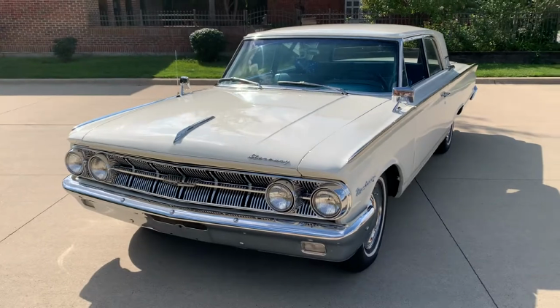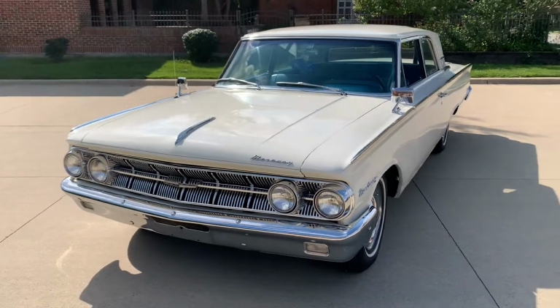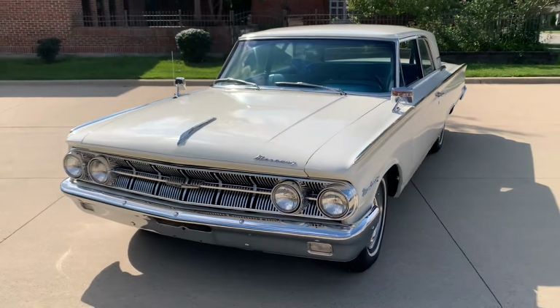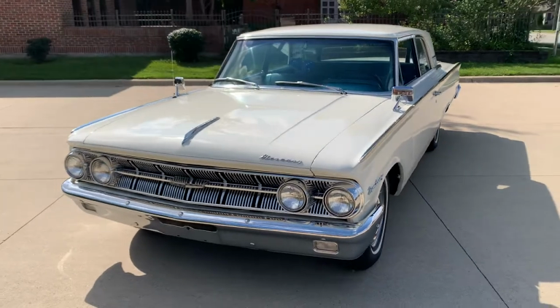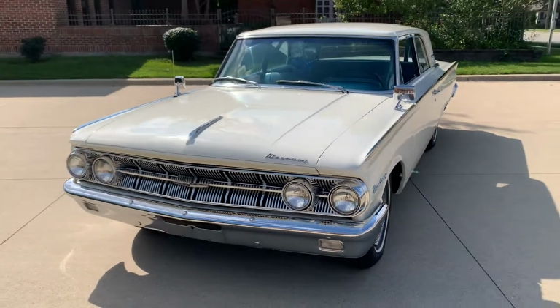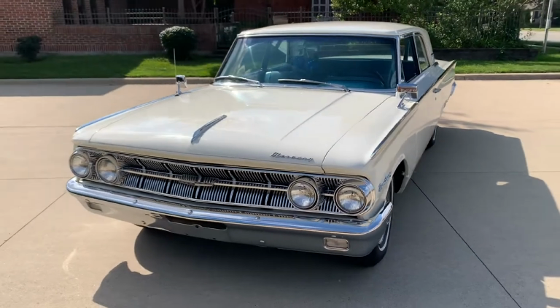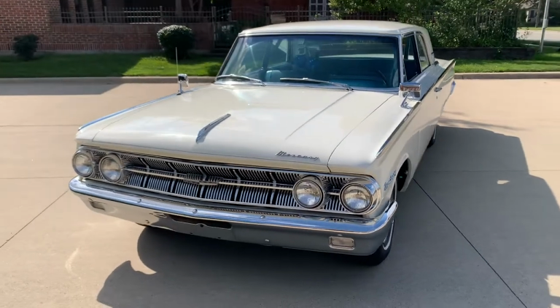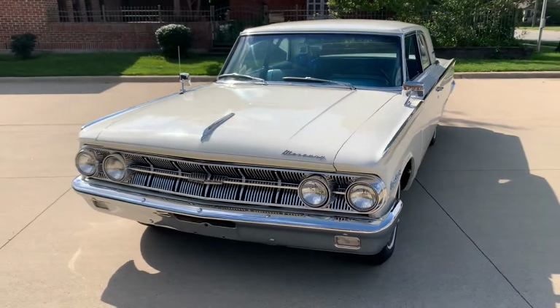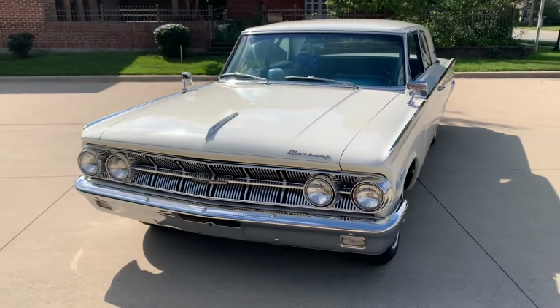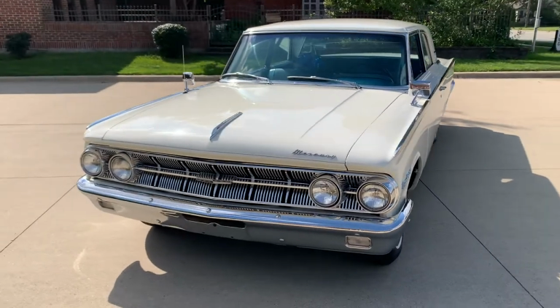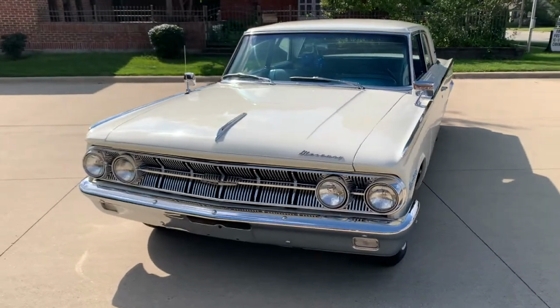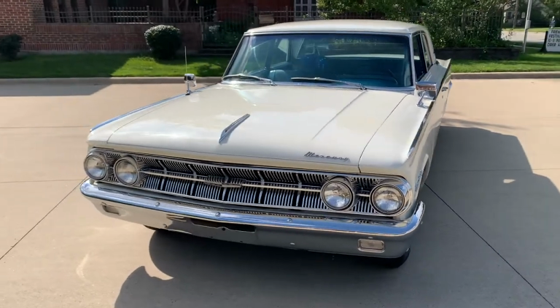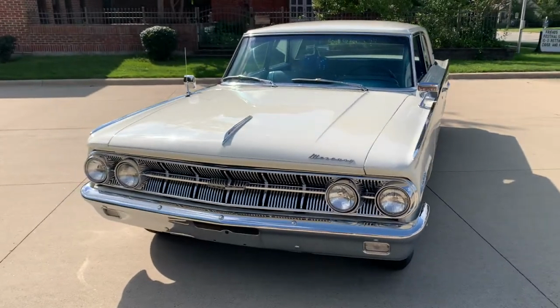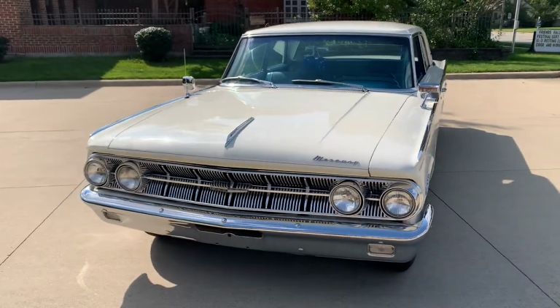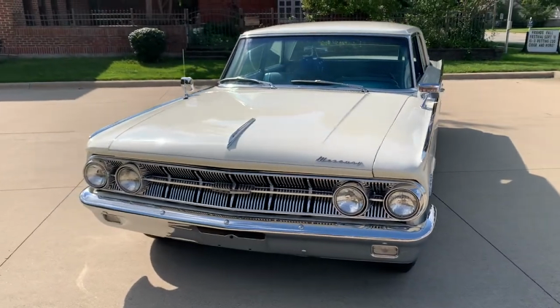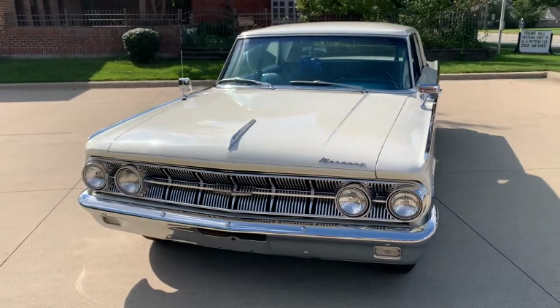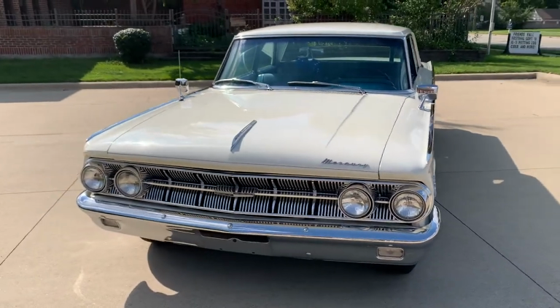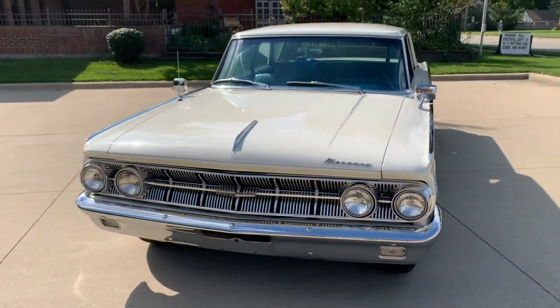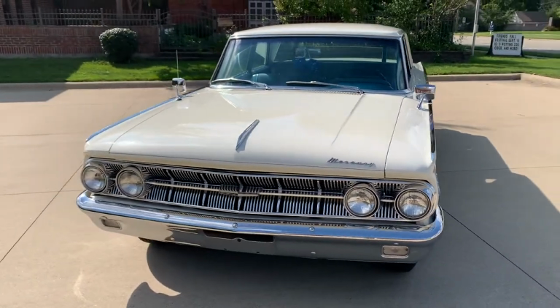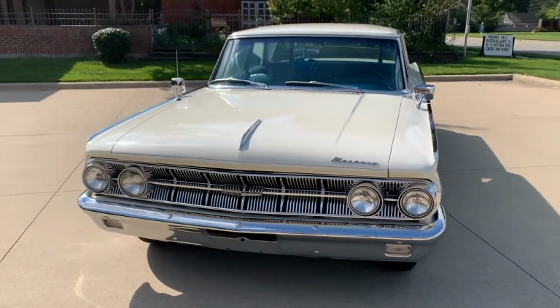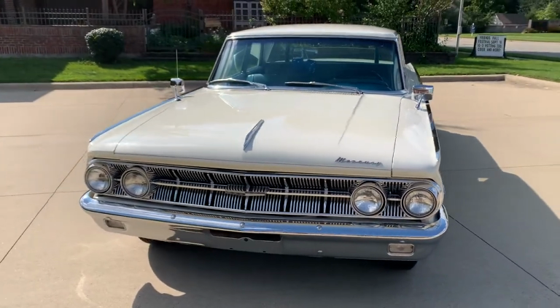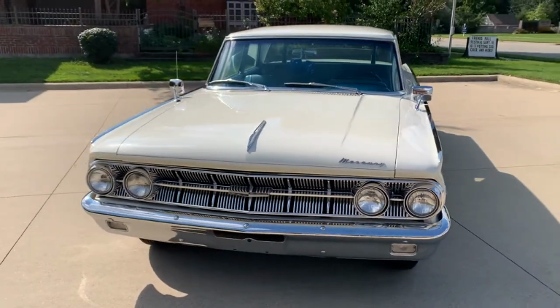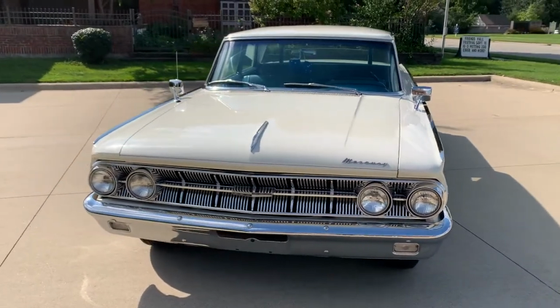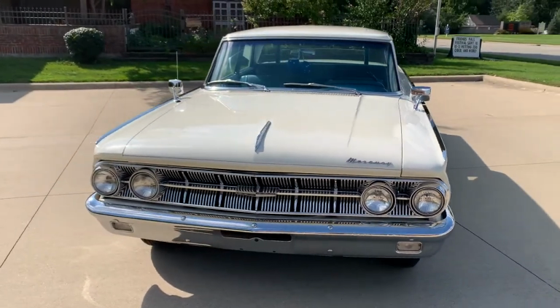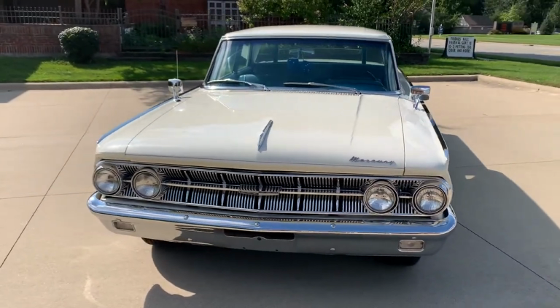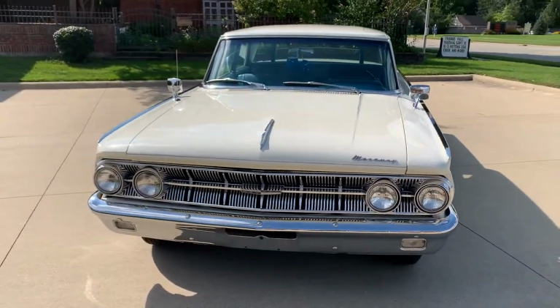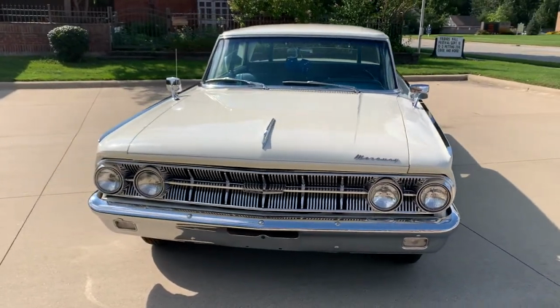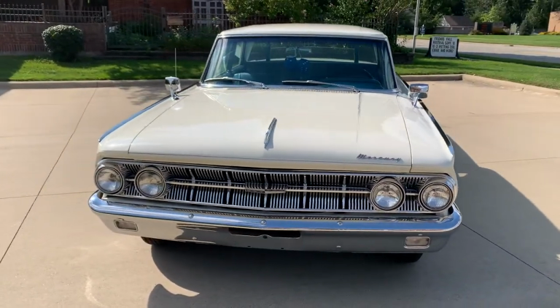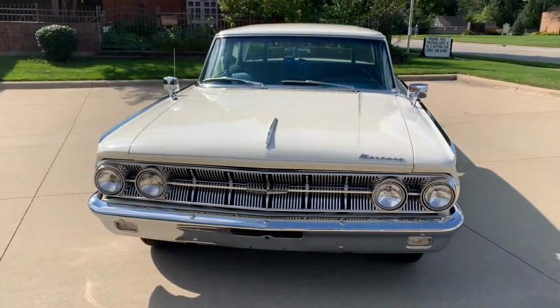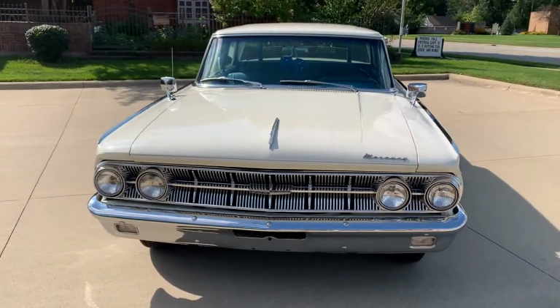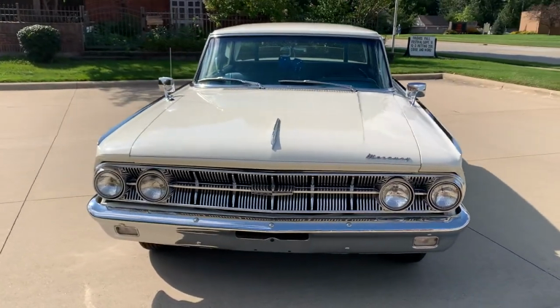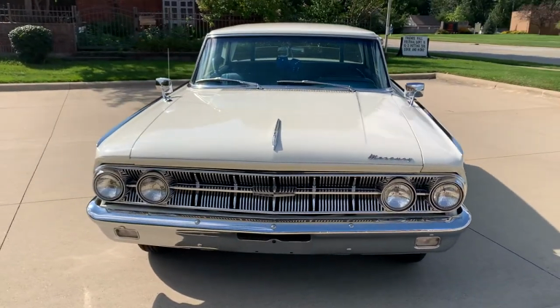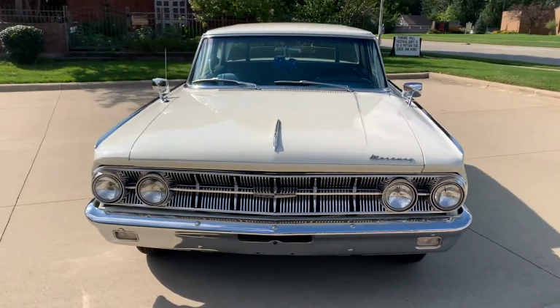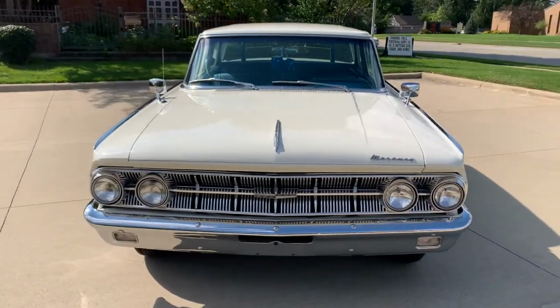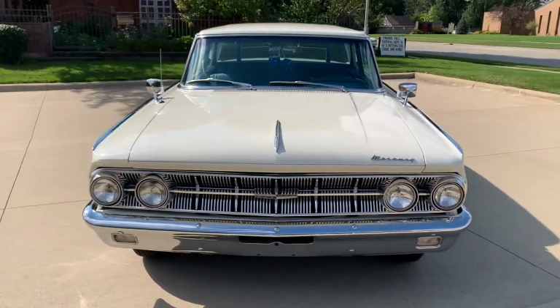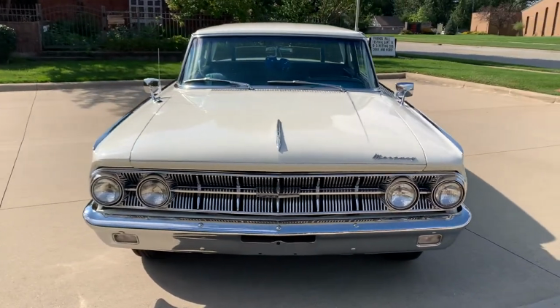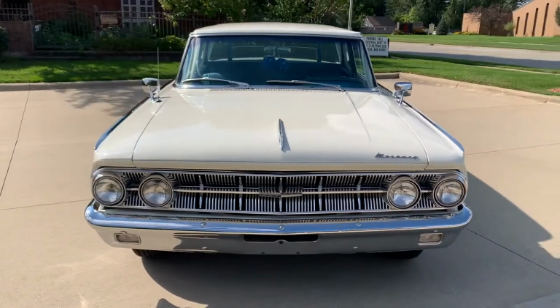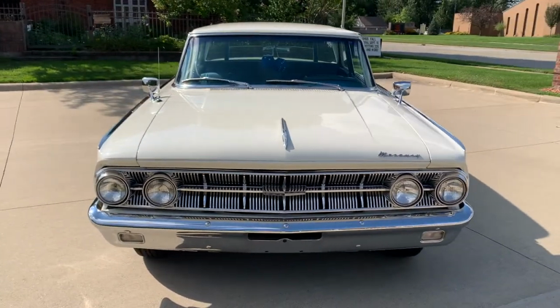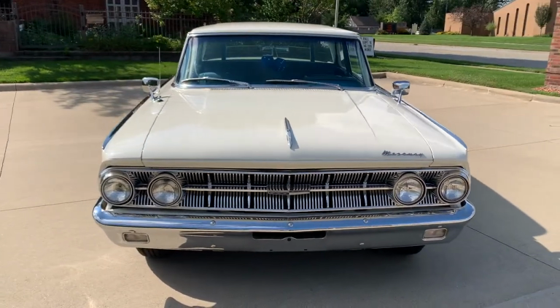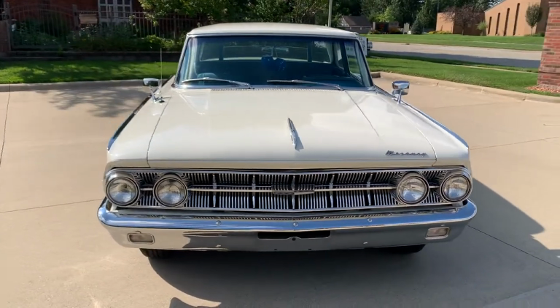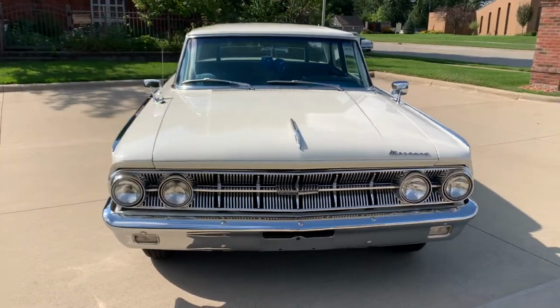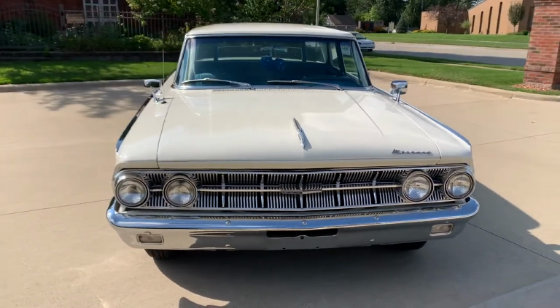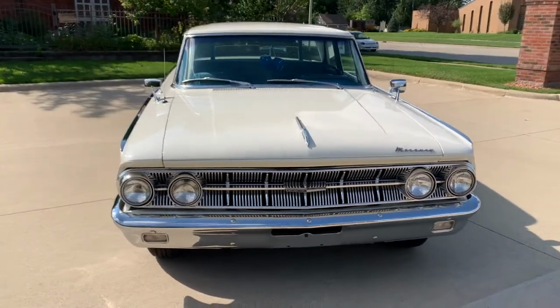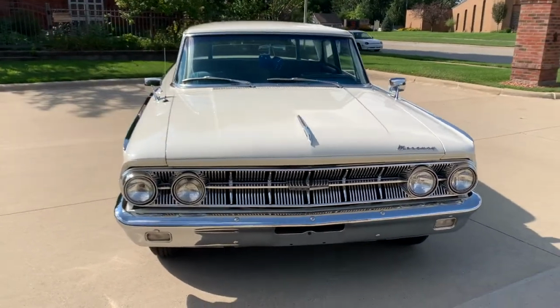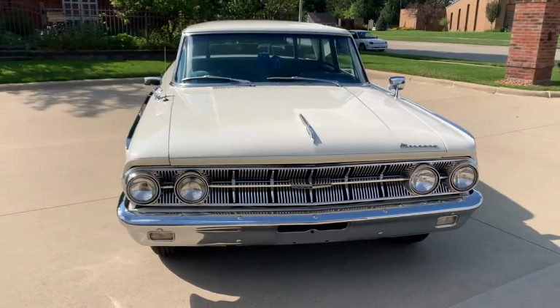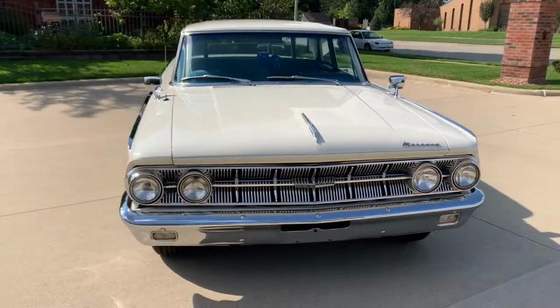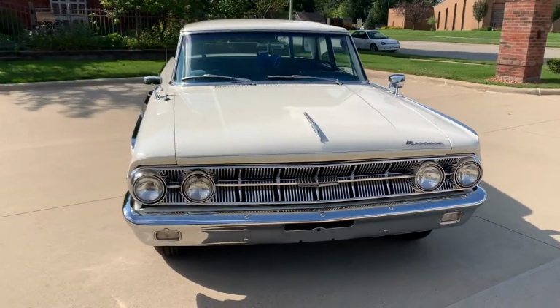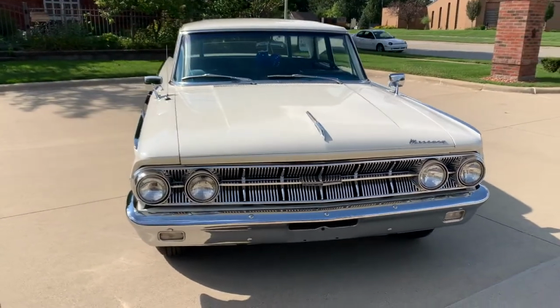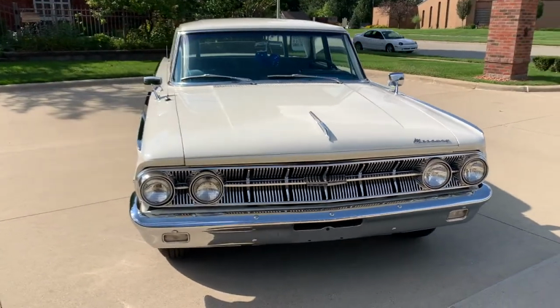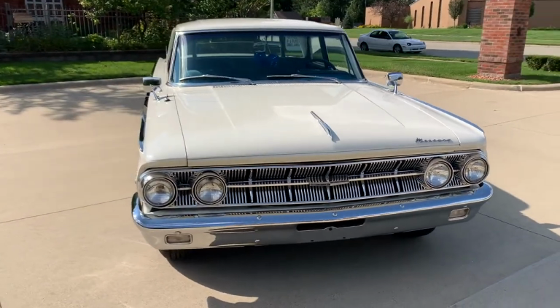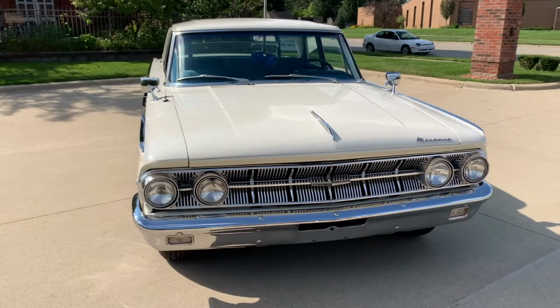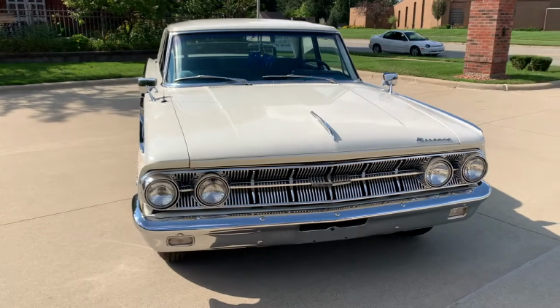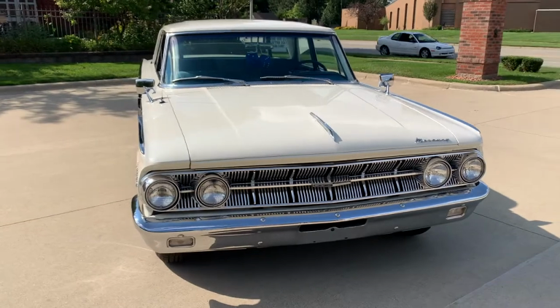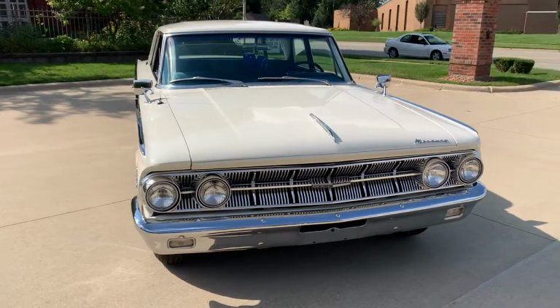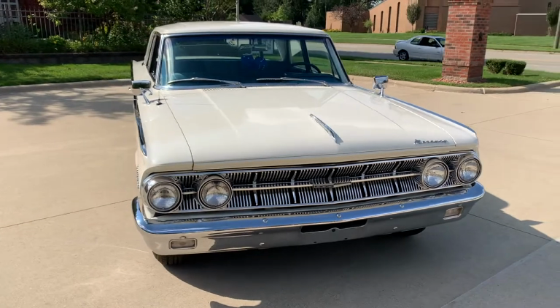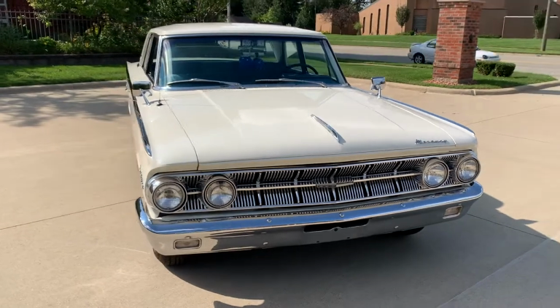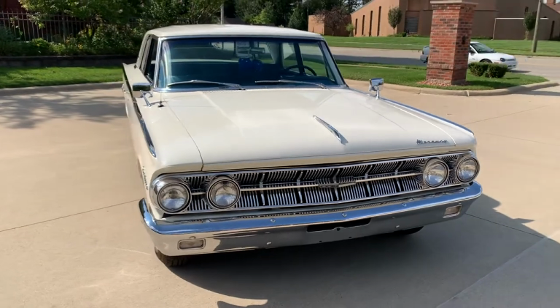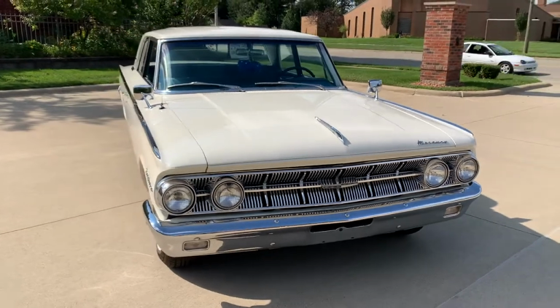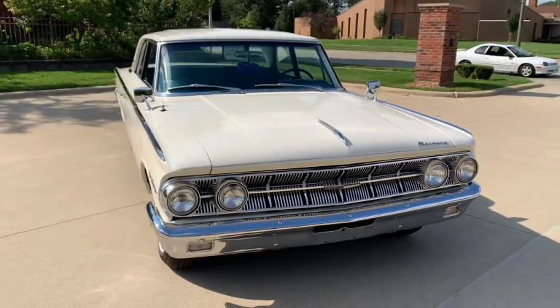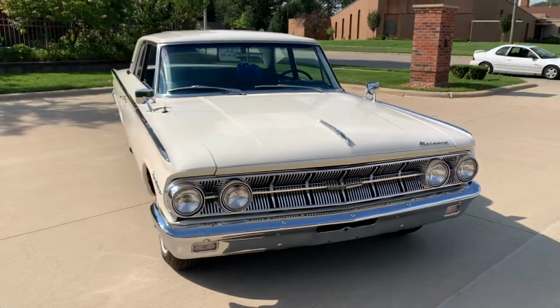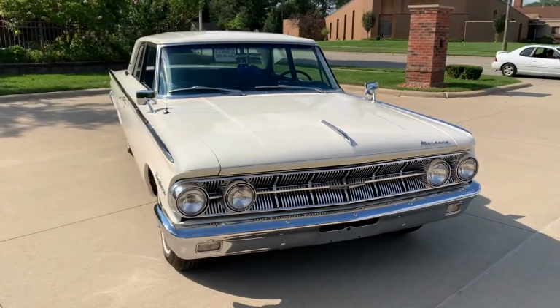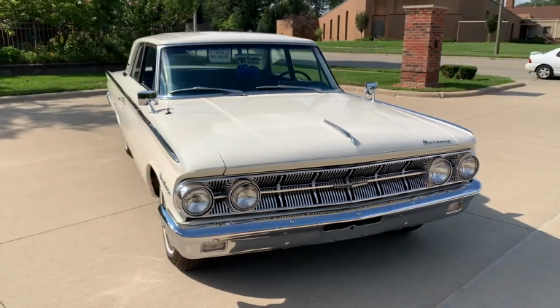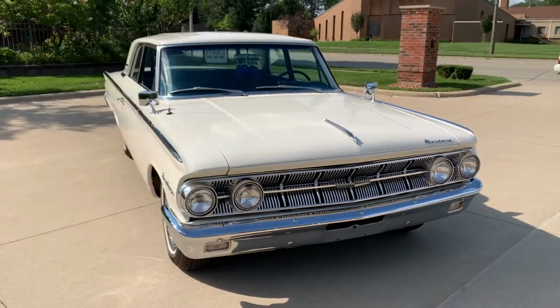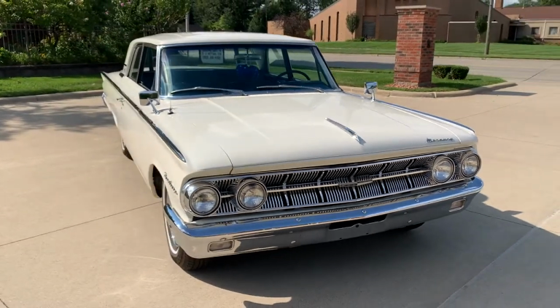We just got in a beautiful car — 390 automatic trans, power steering, power brakes, beautiful restoration.